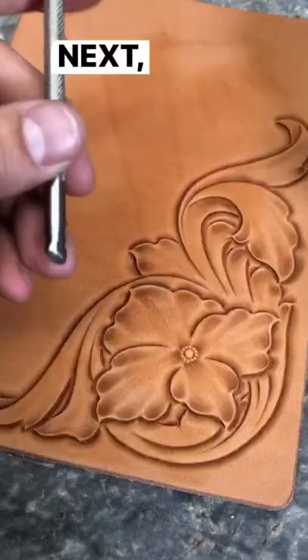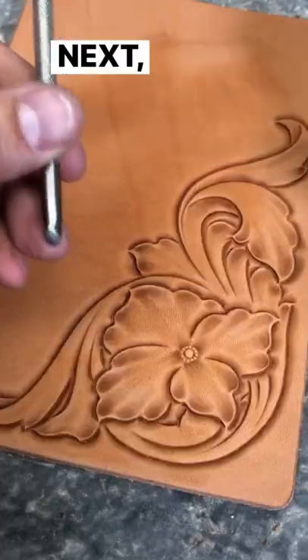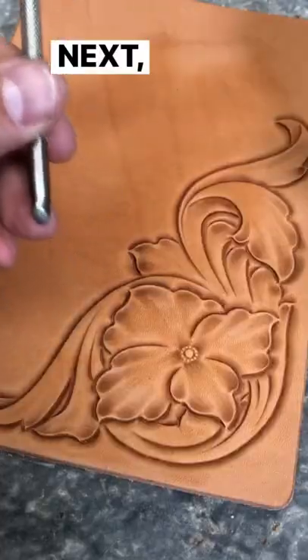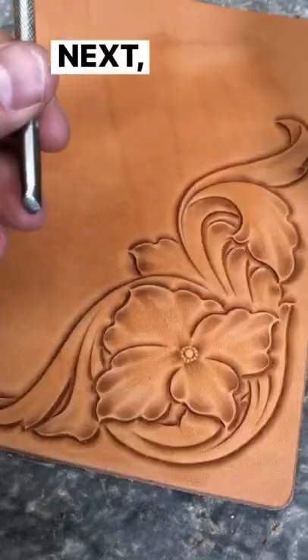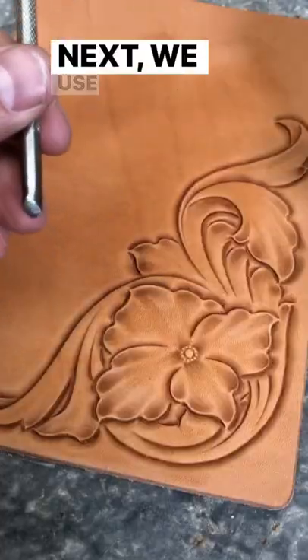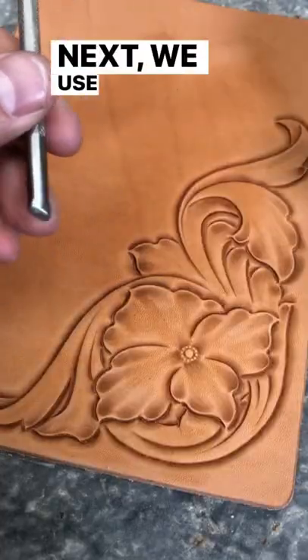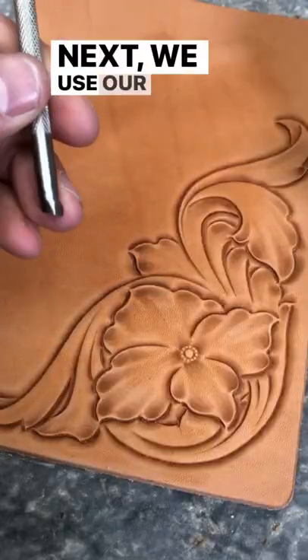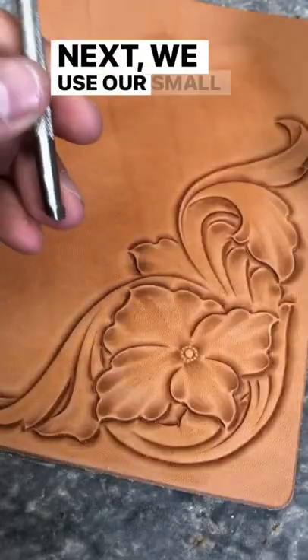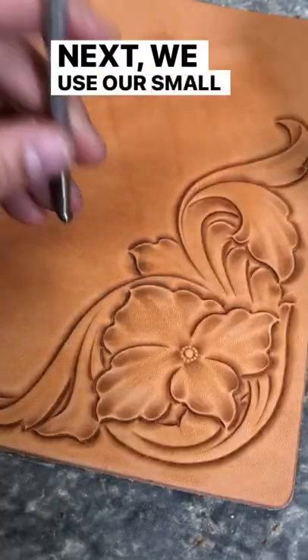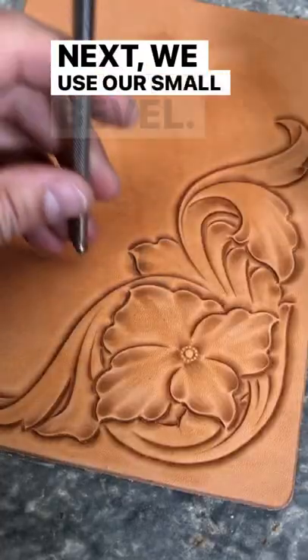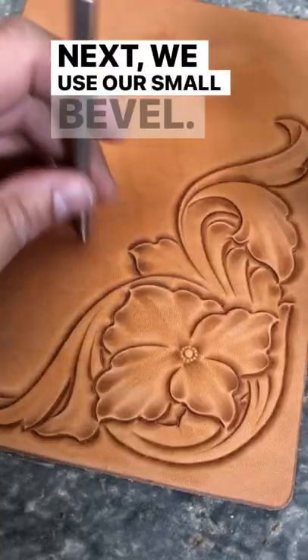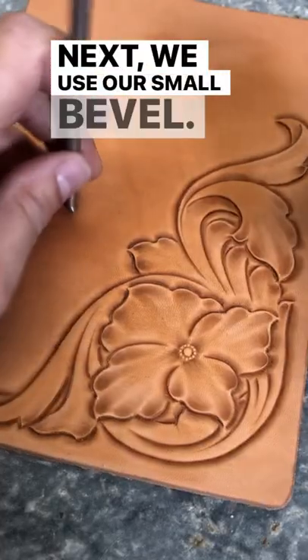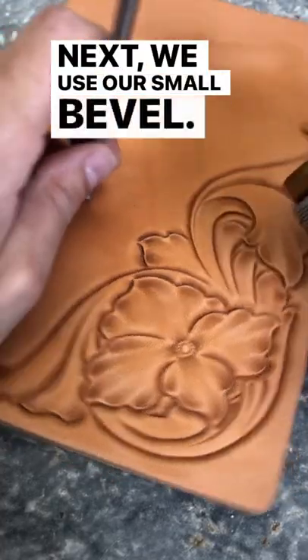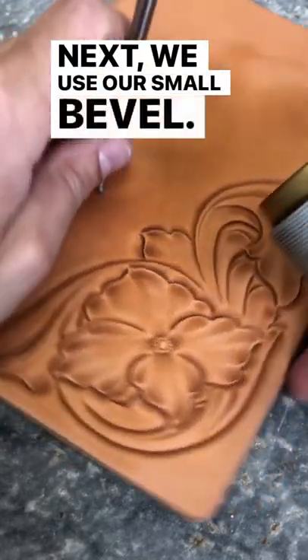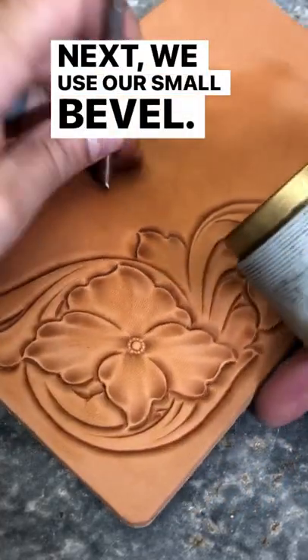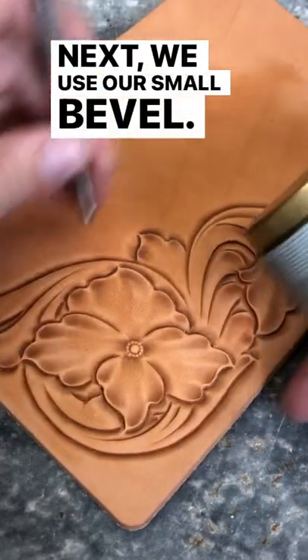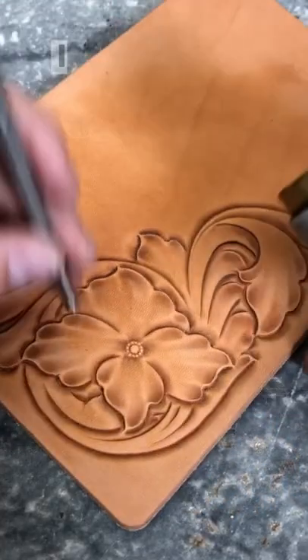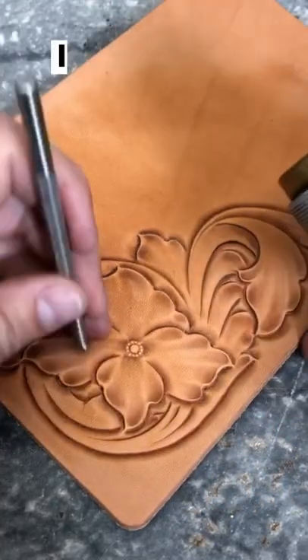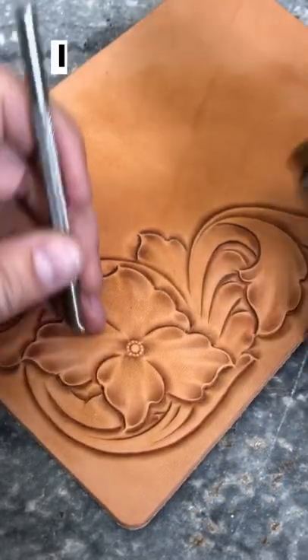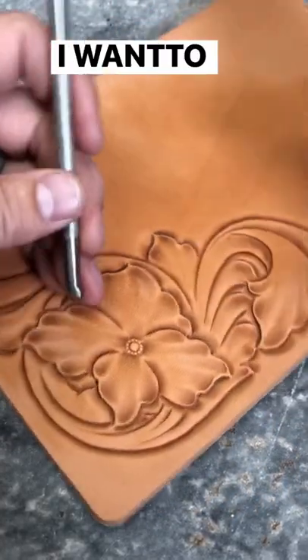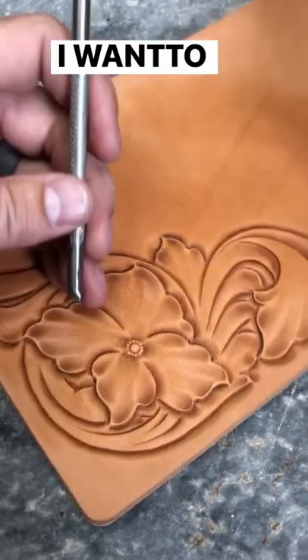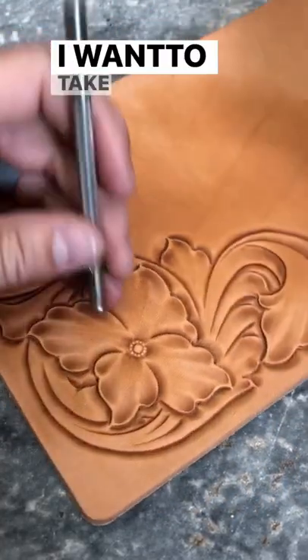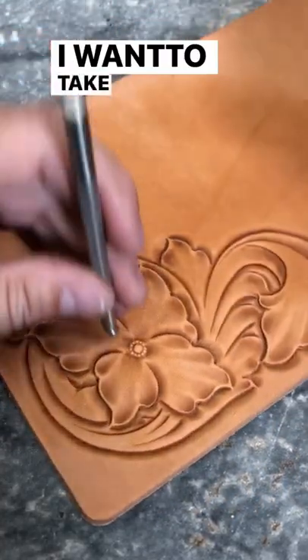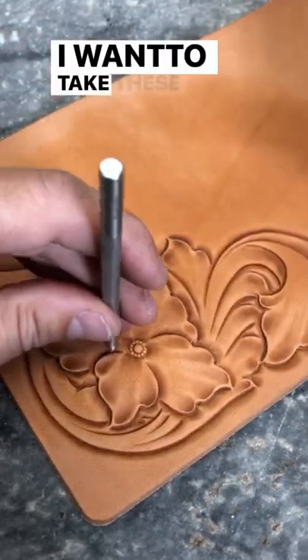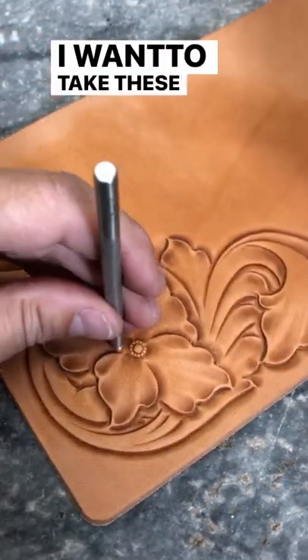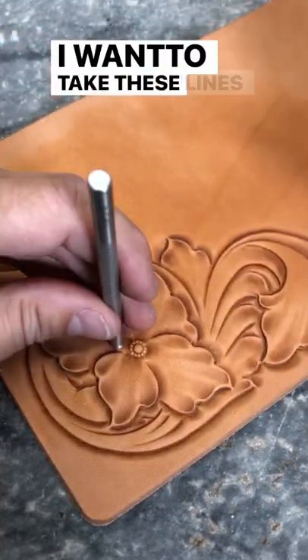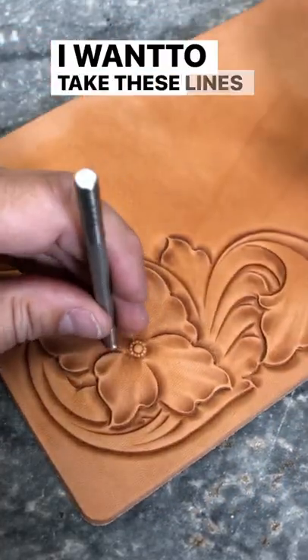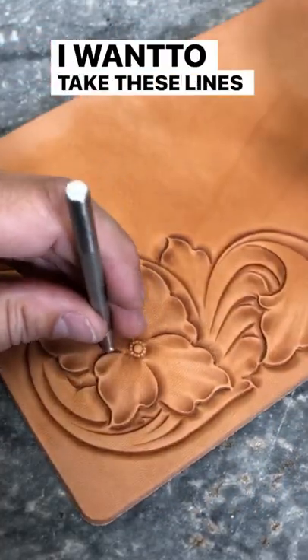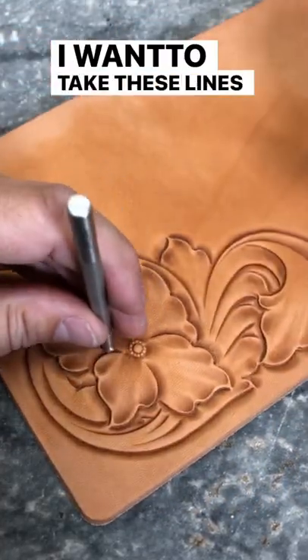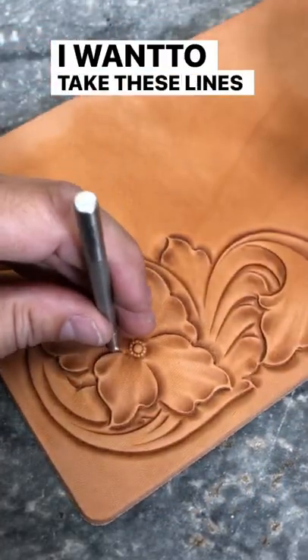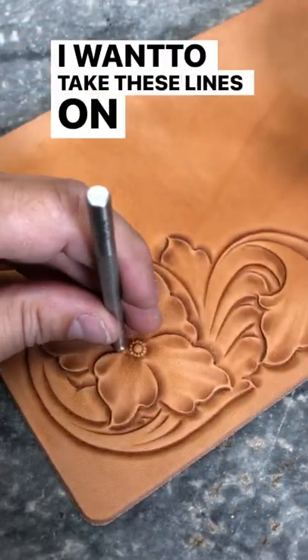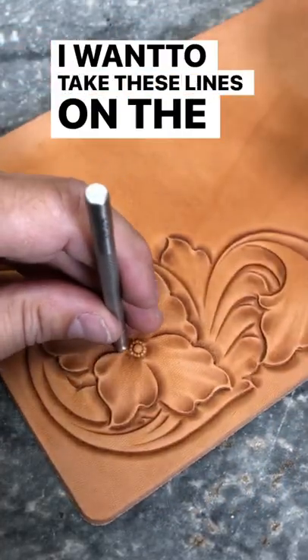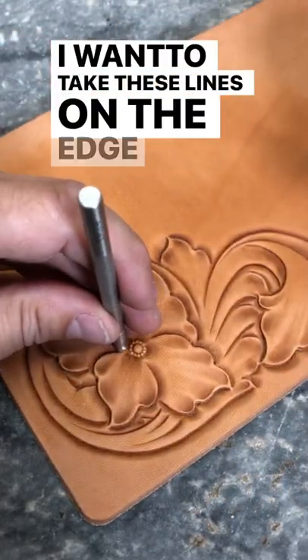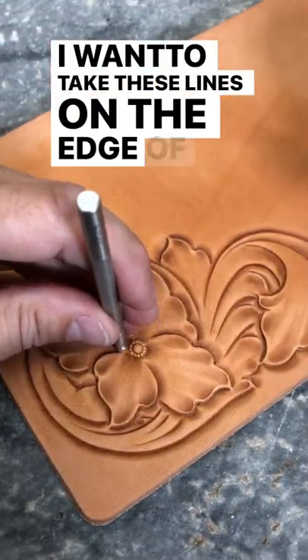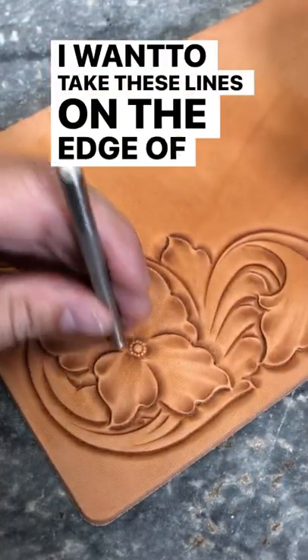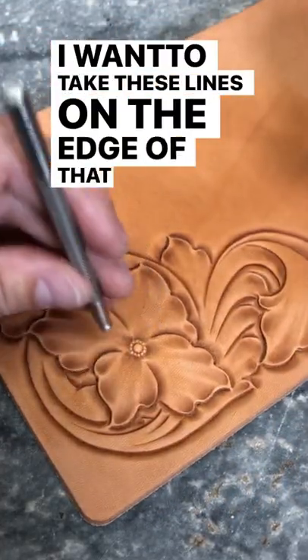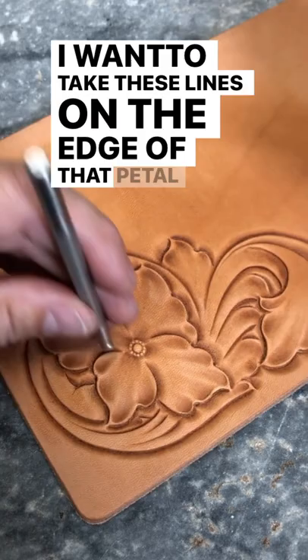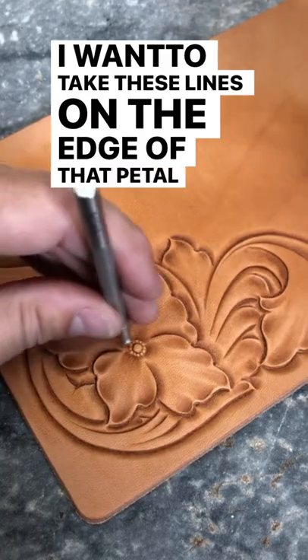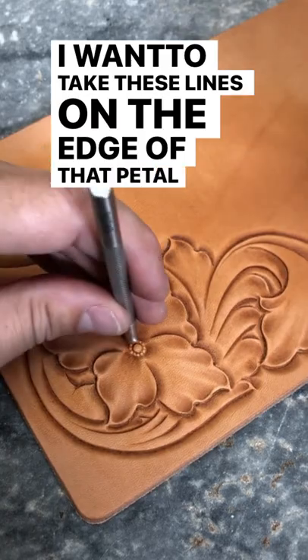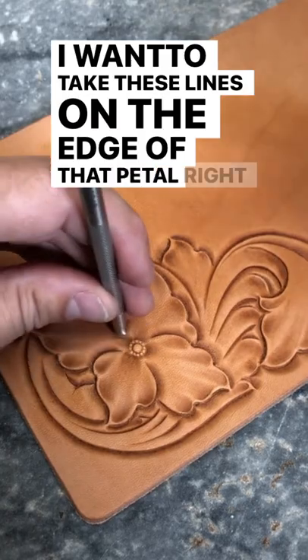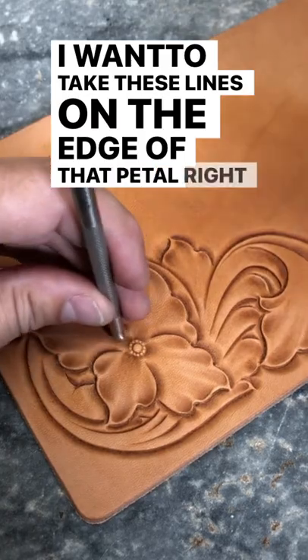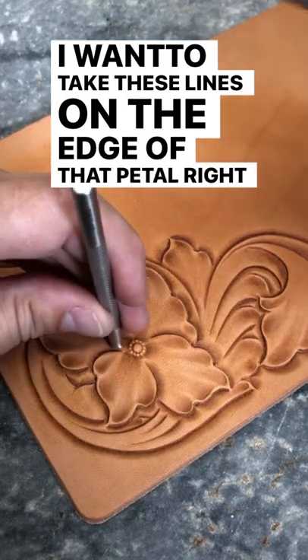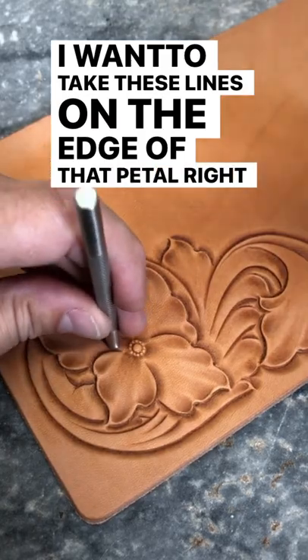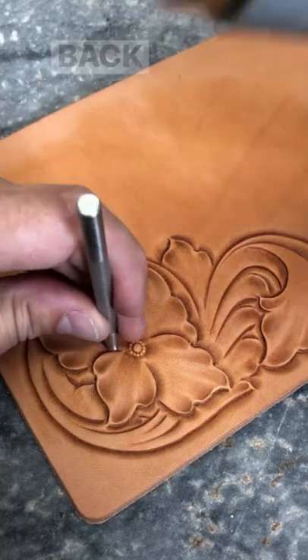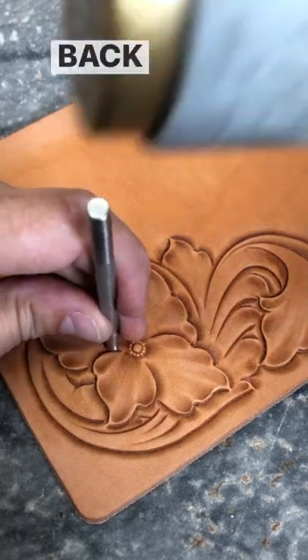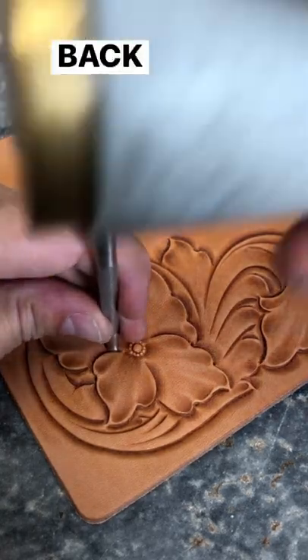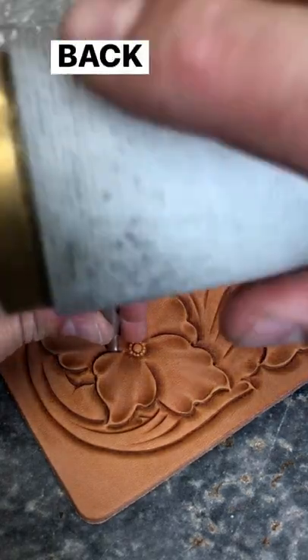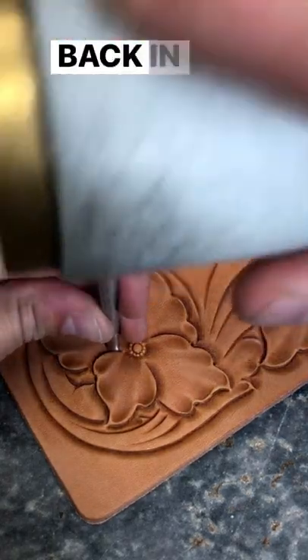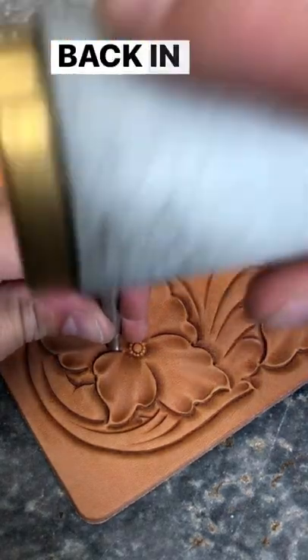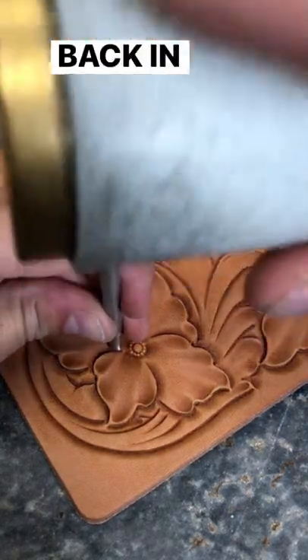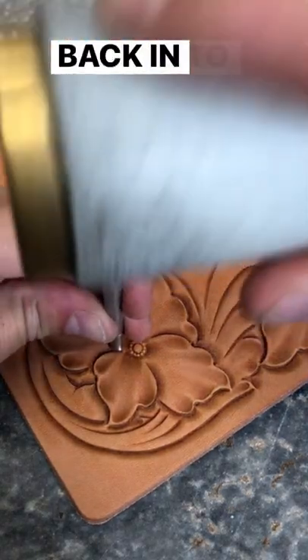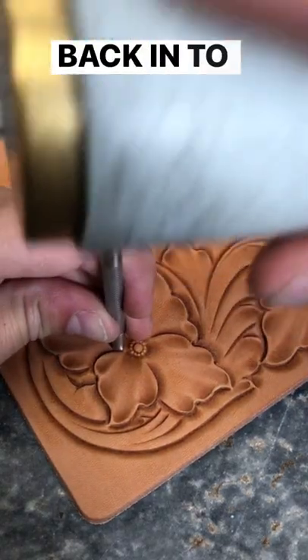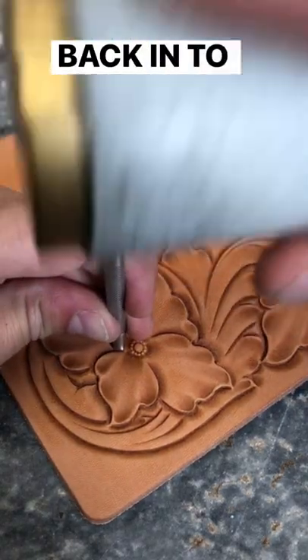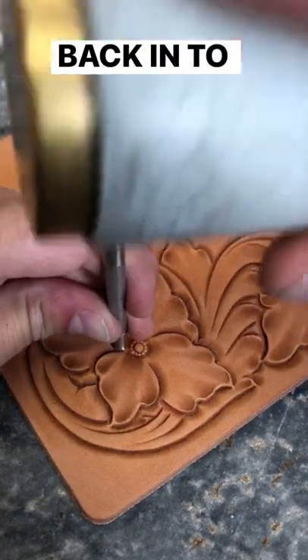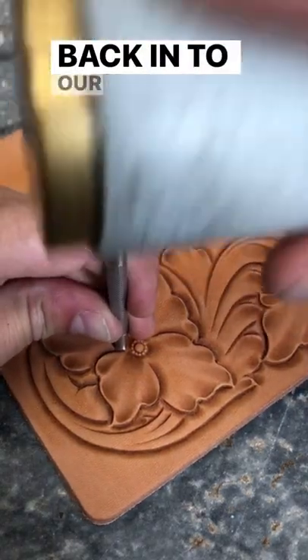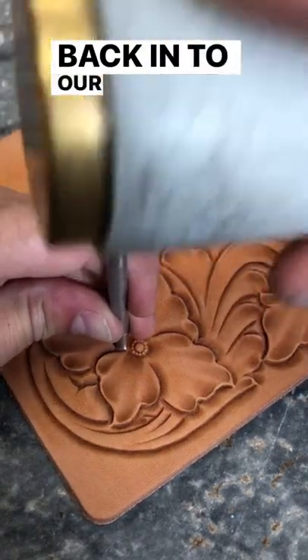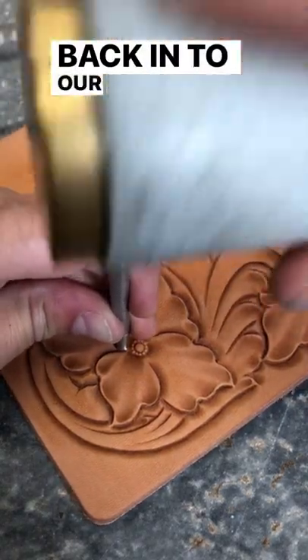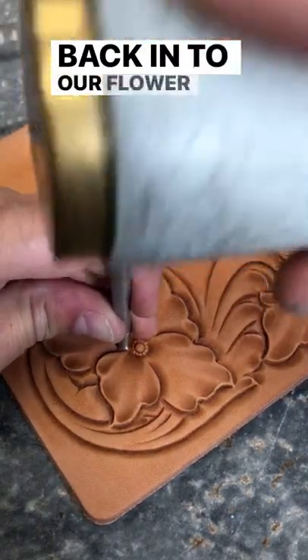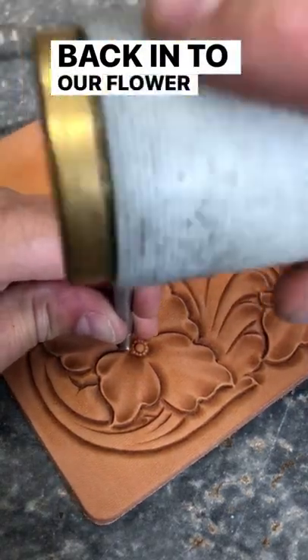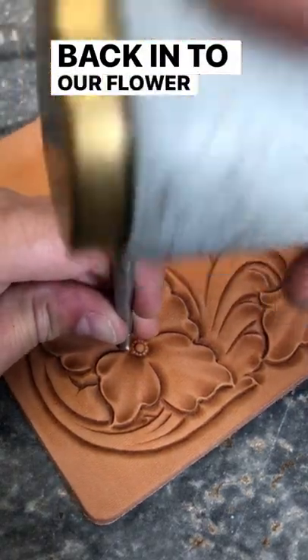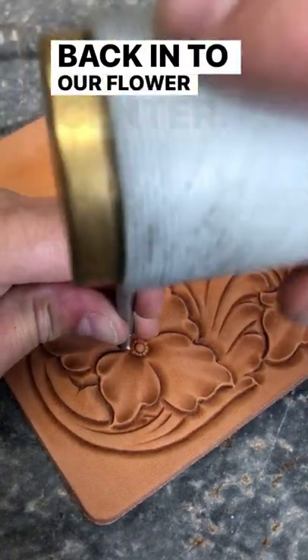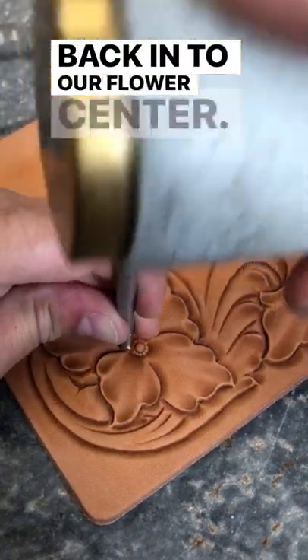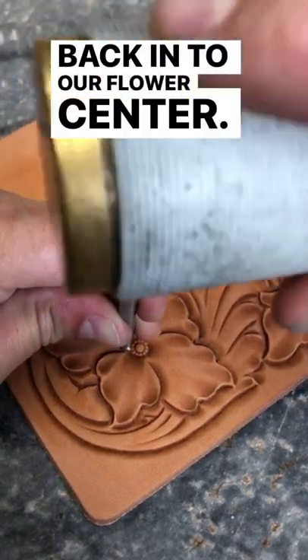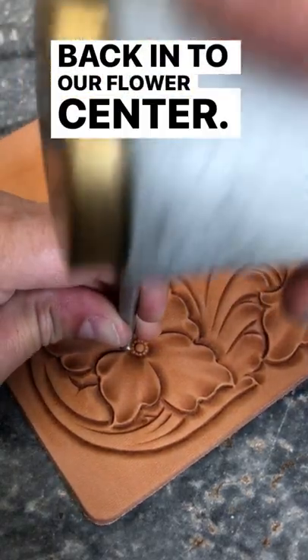Next, we use our small bevel. I want to take these lines on the edge of that petal right back in to our flower center.